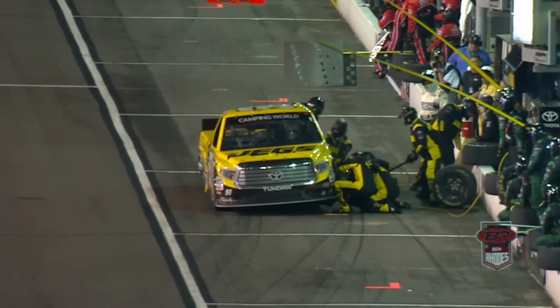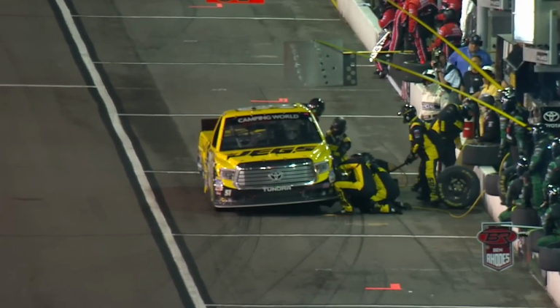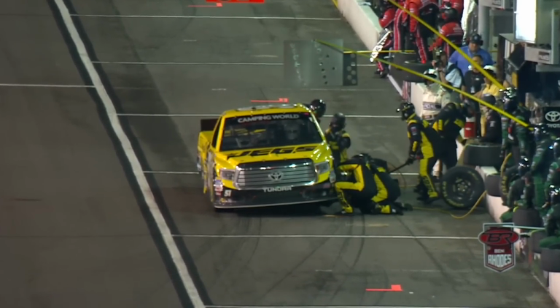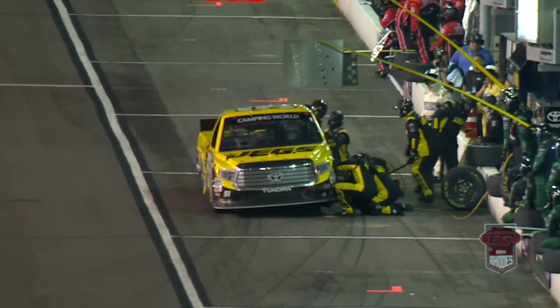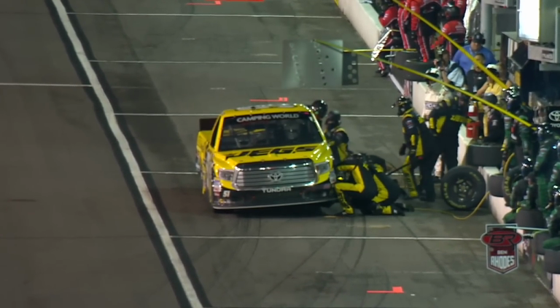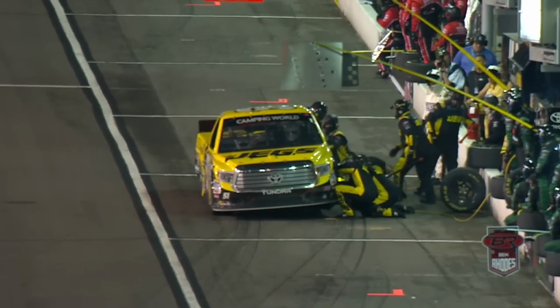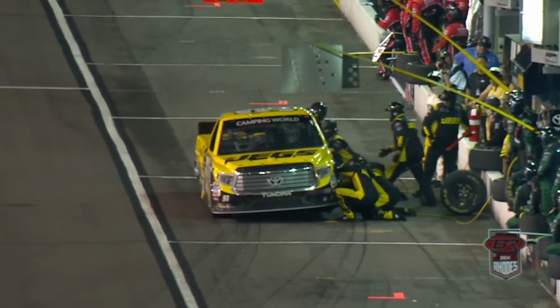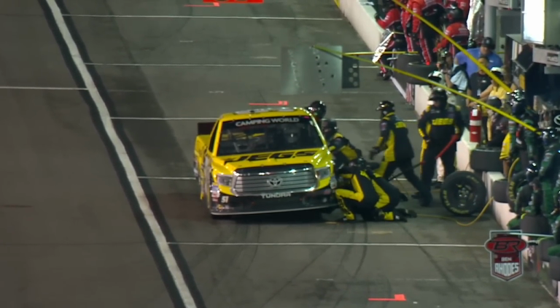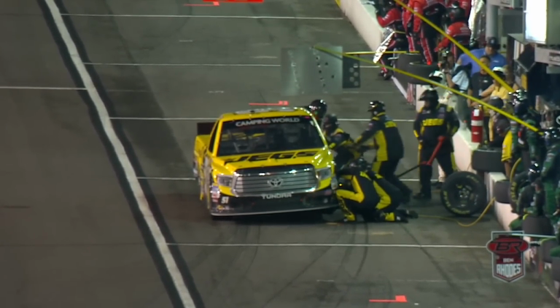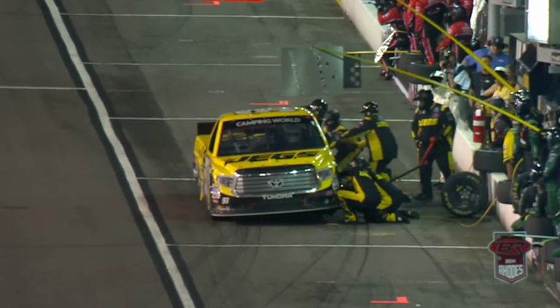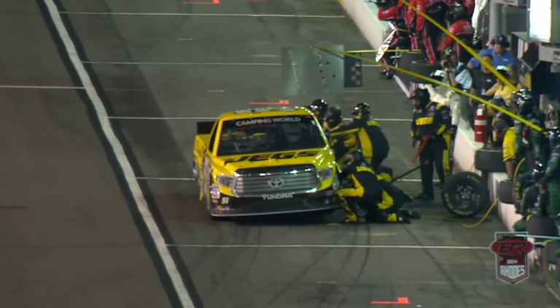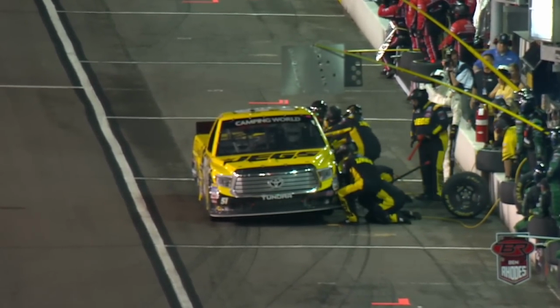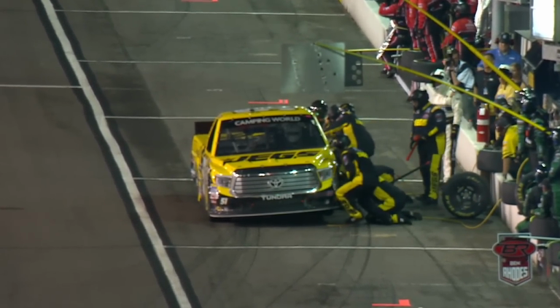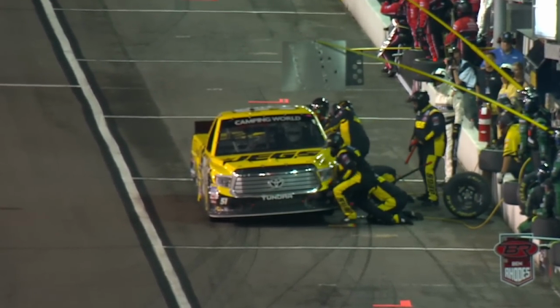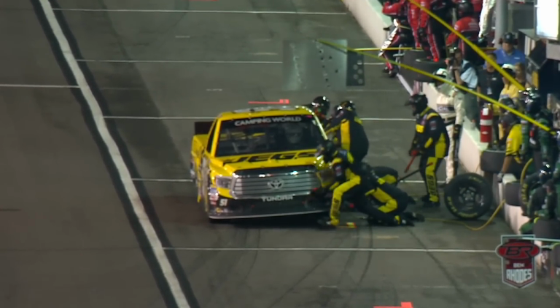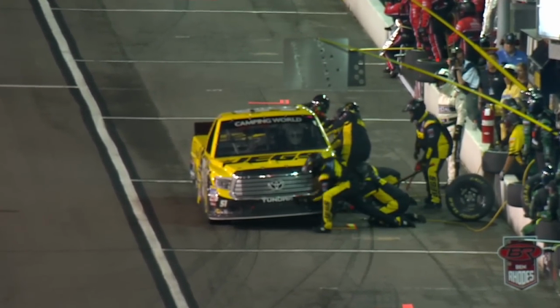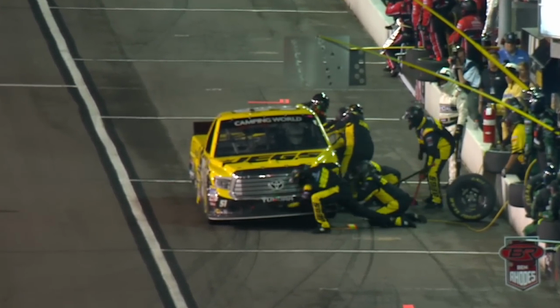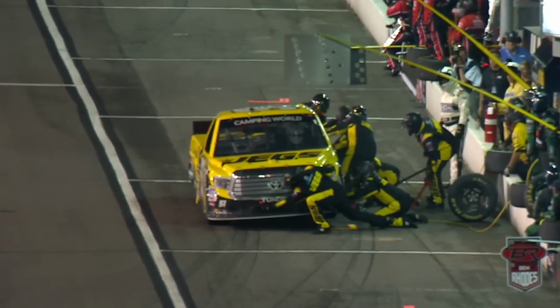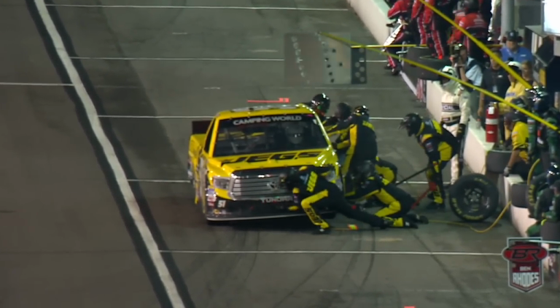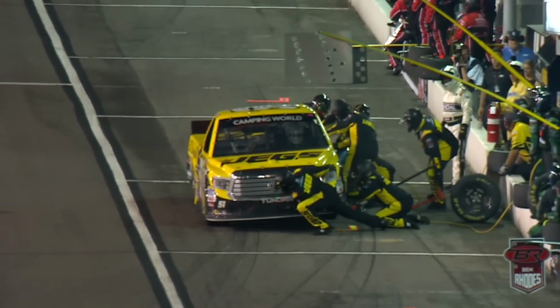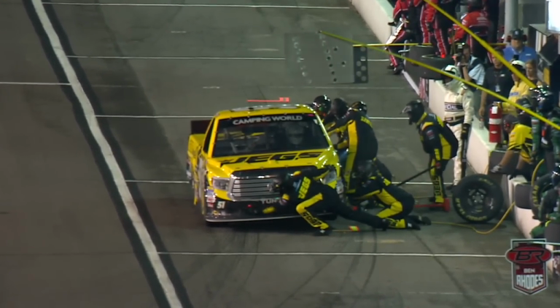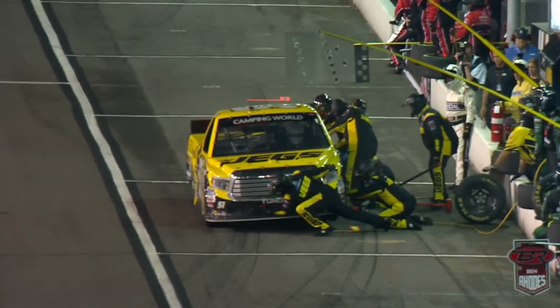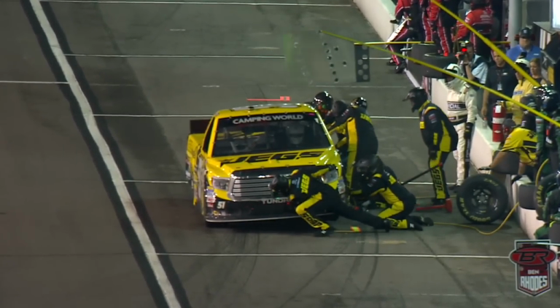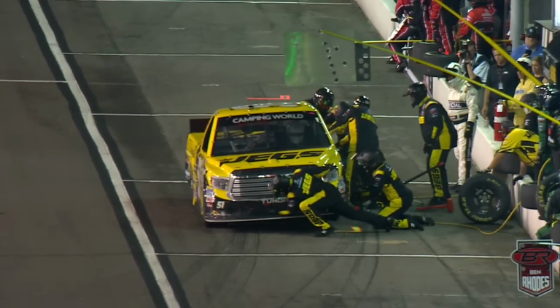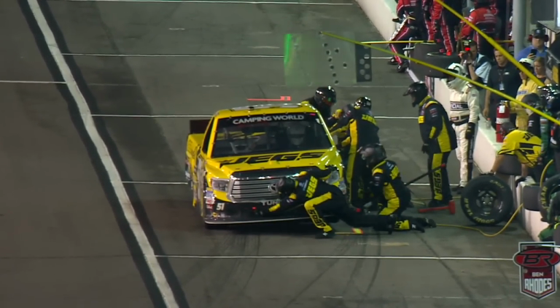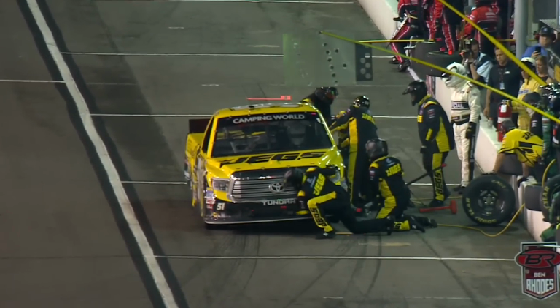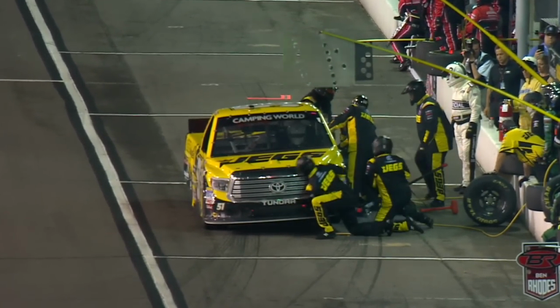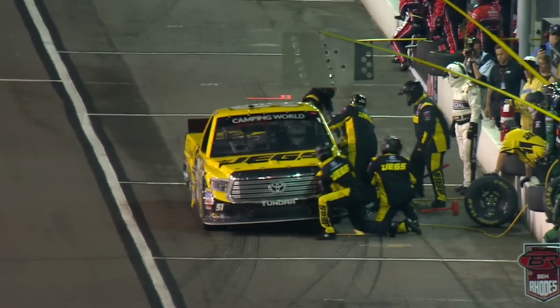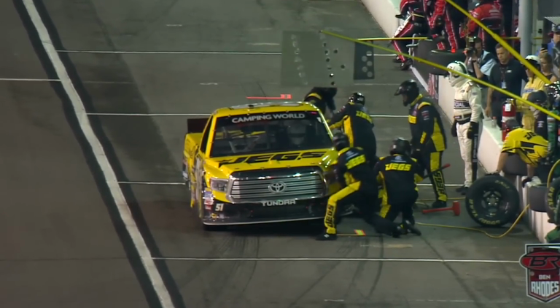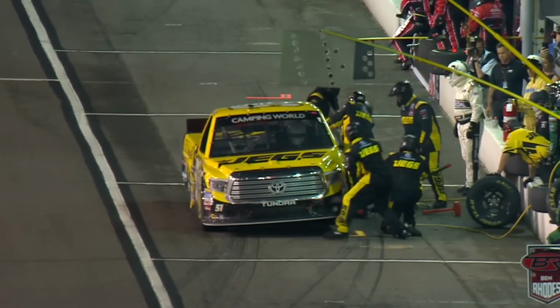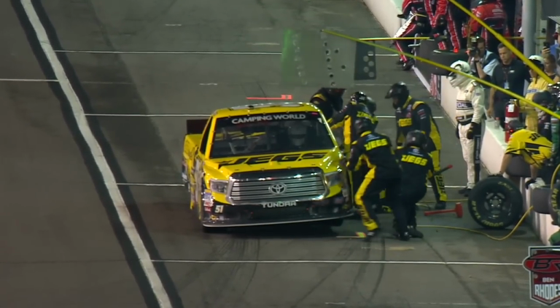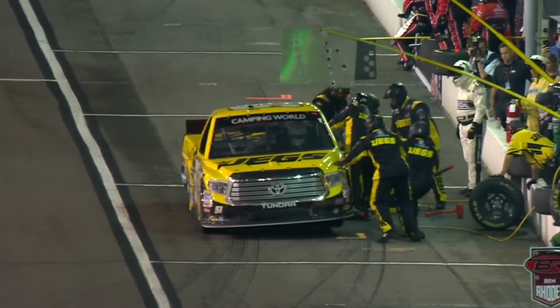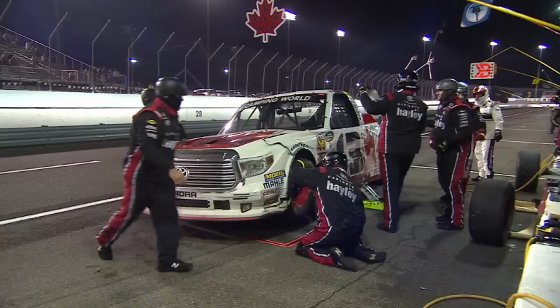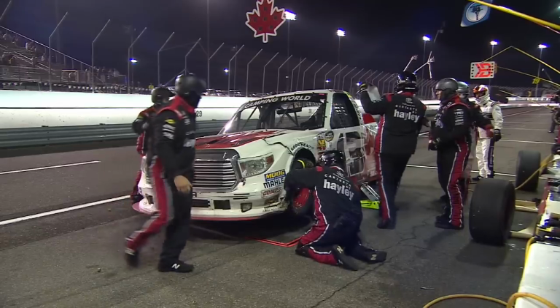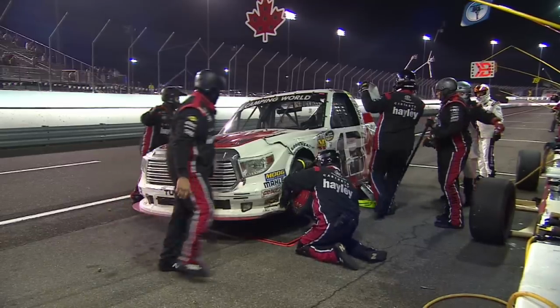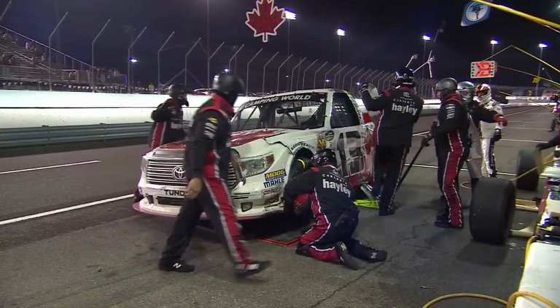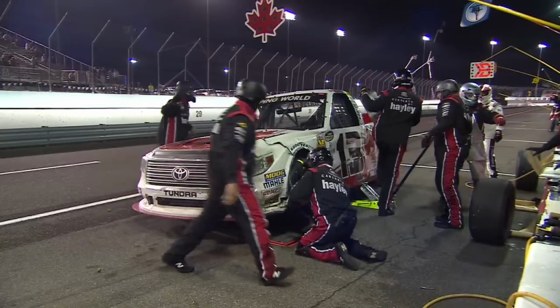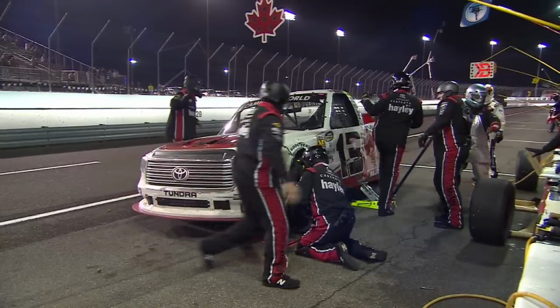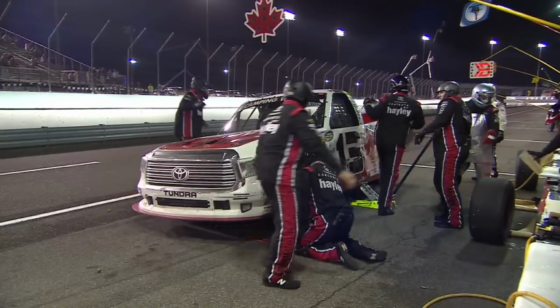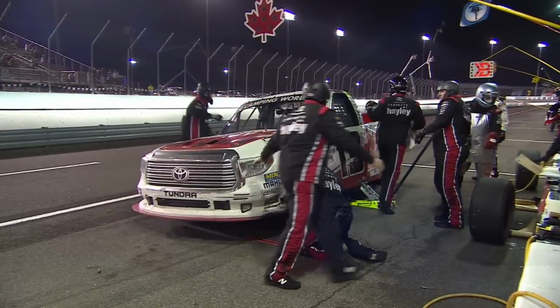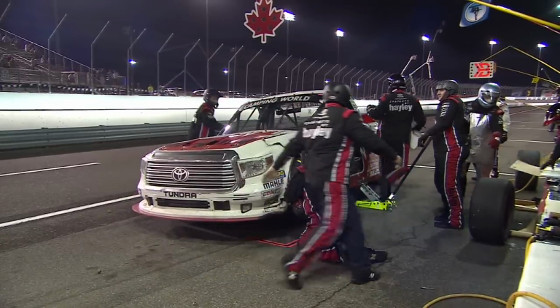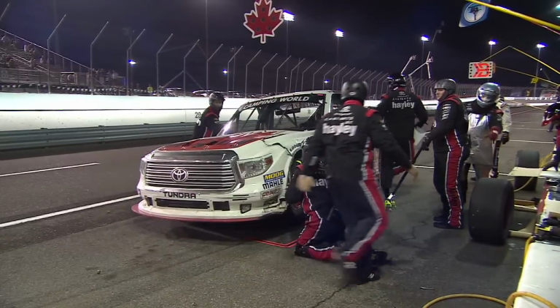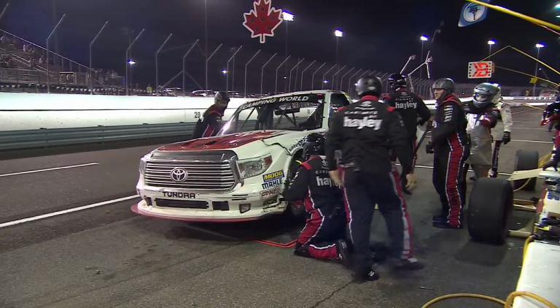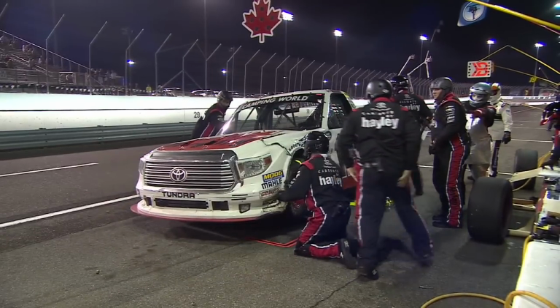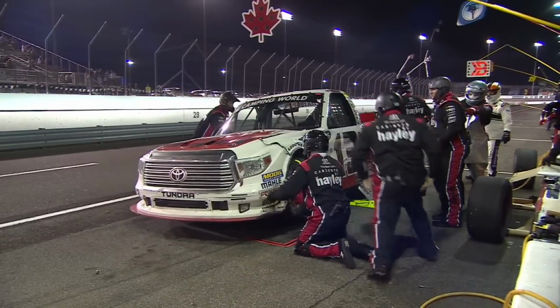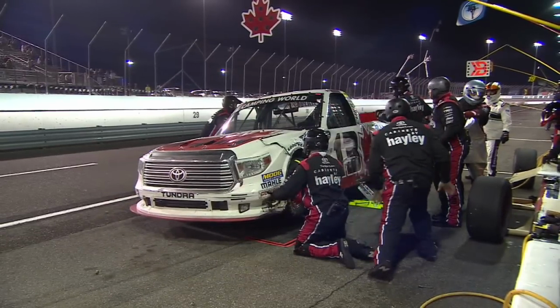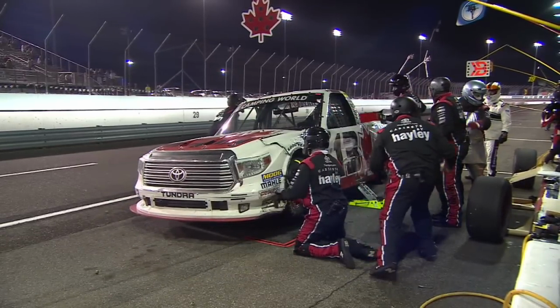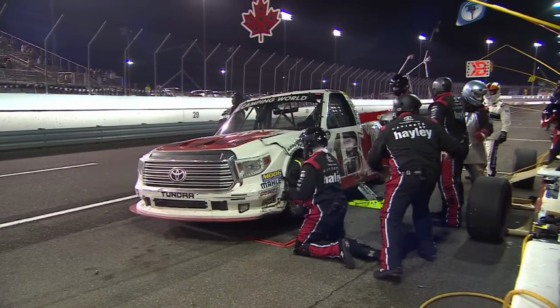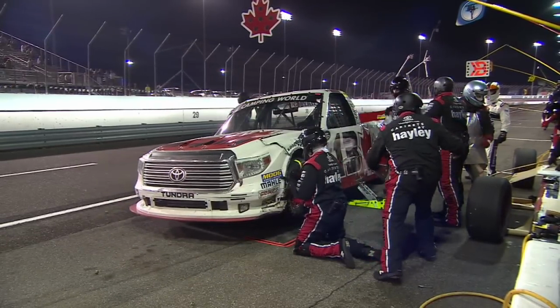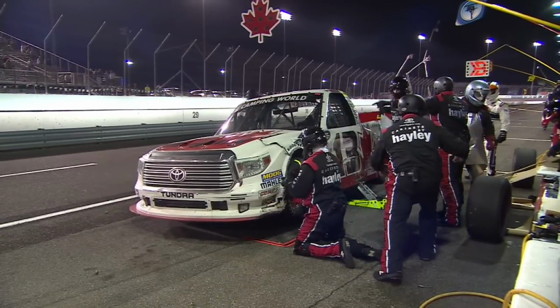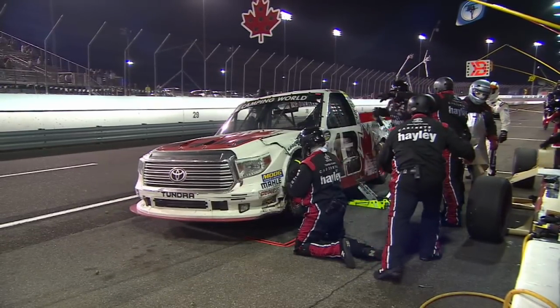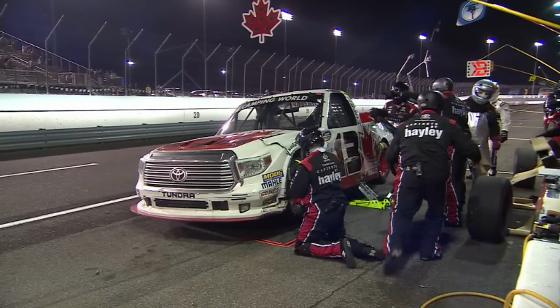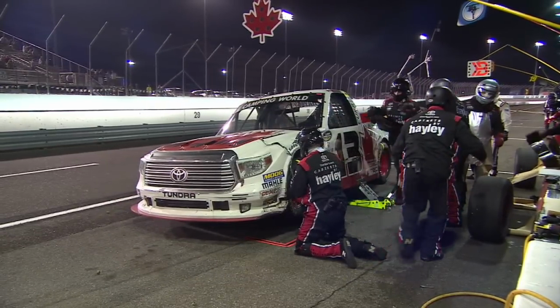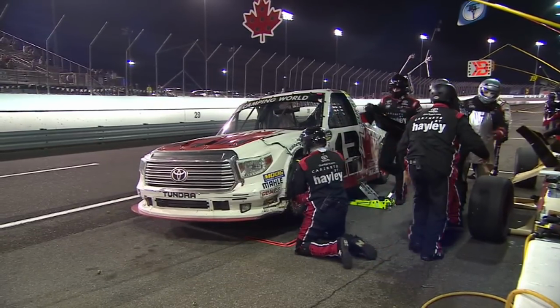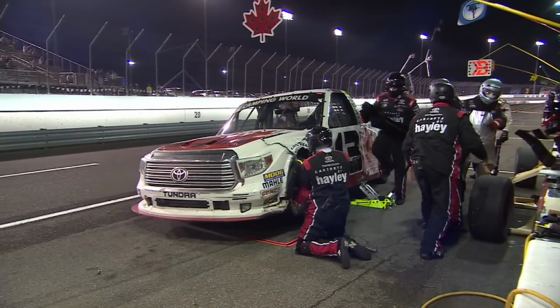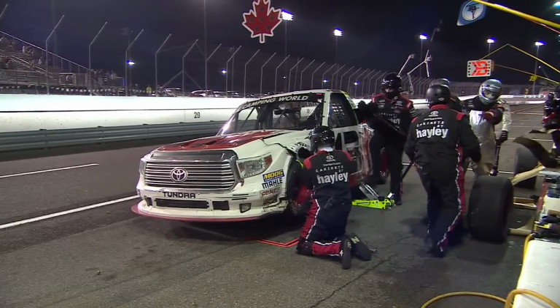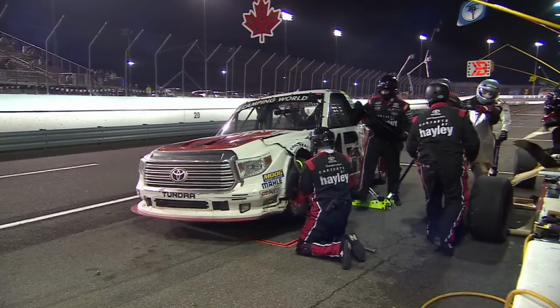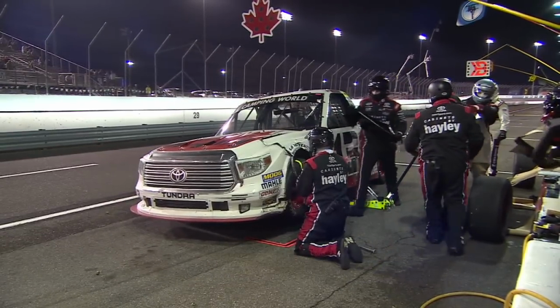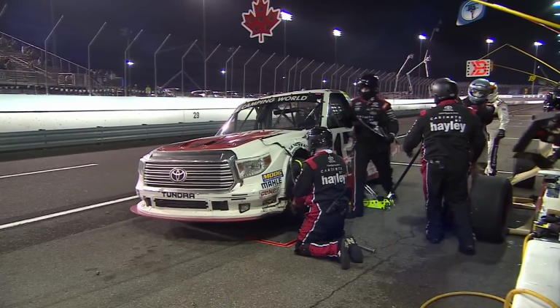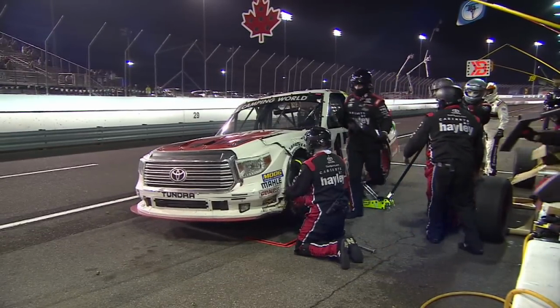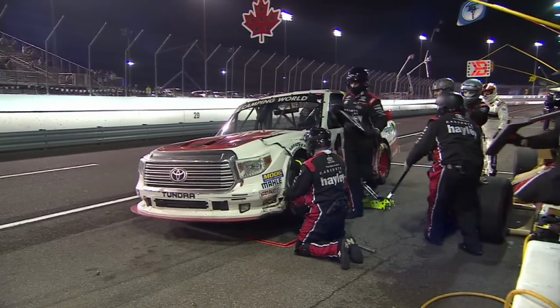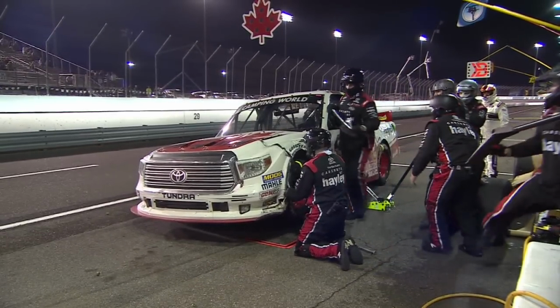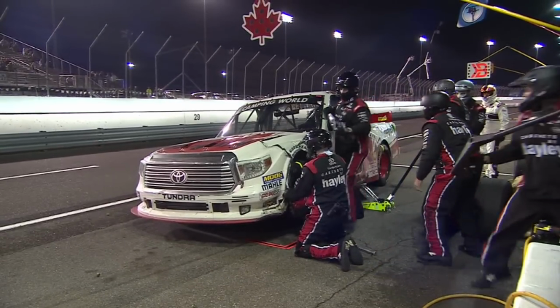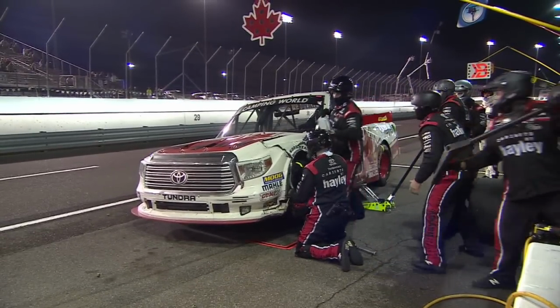Jones got the least of the damage between the two trucks, because Cameron Haley was significantly damaged in that 13 Tundra.